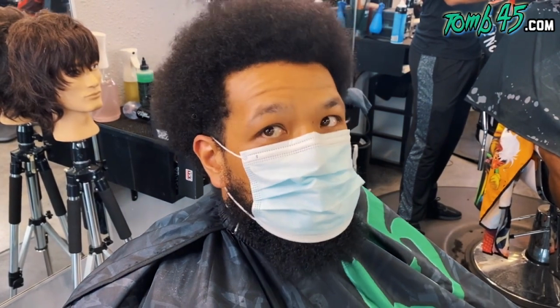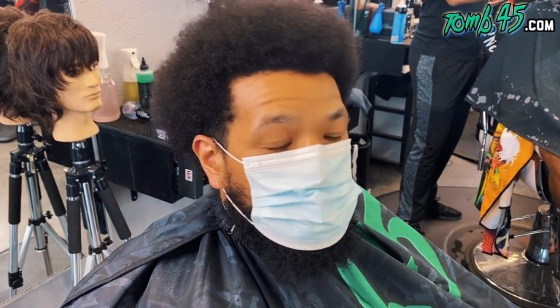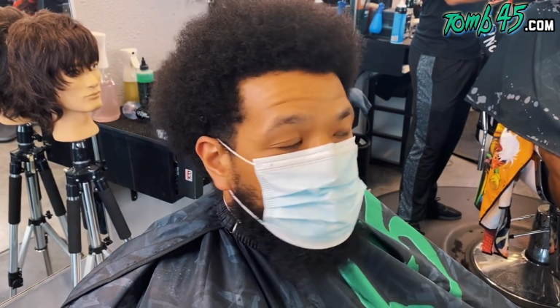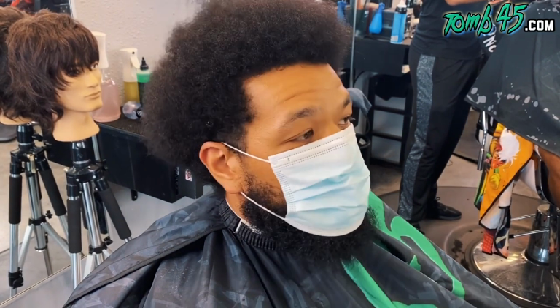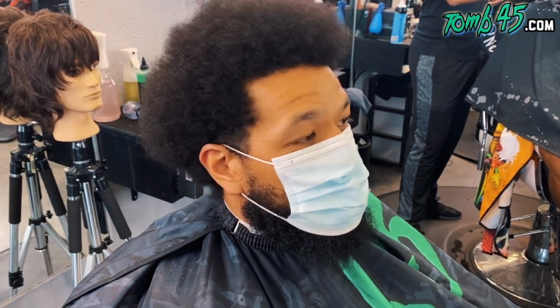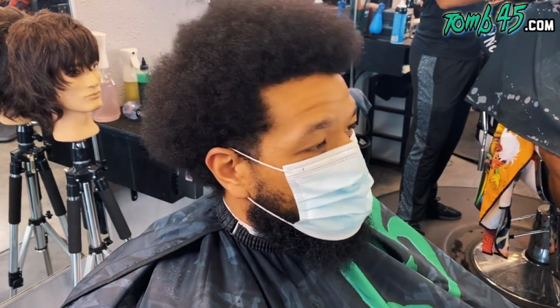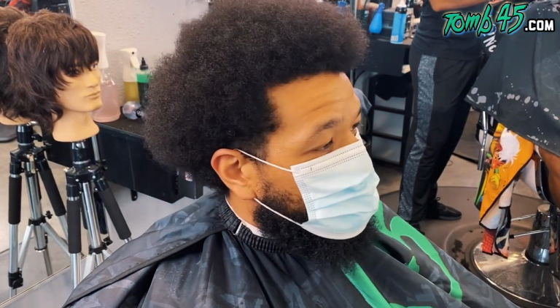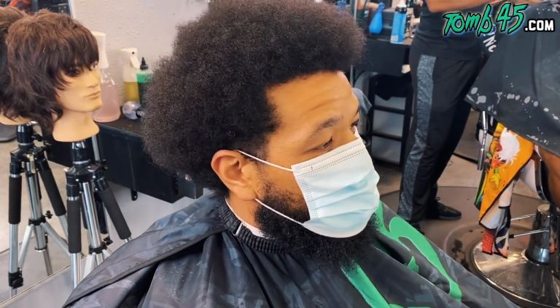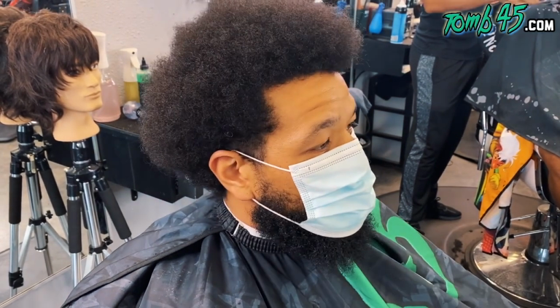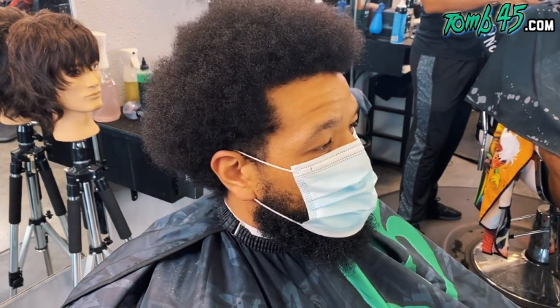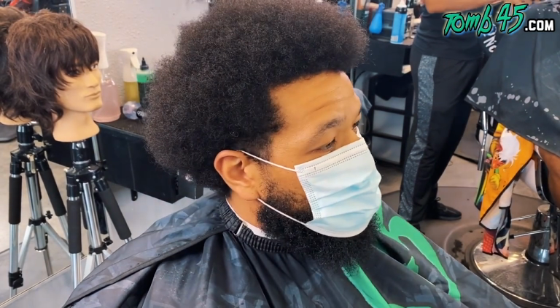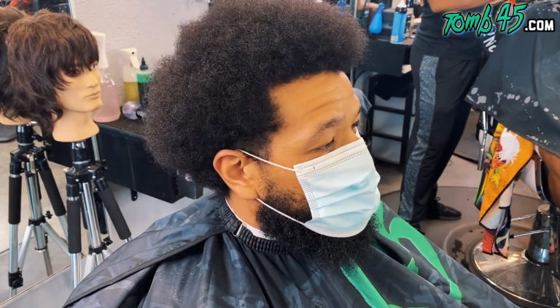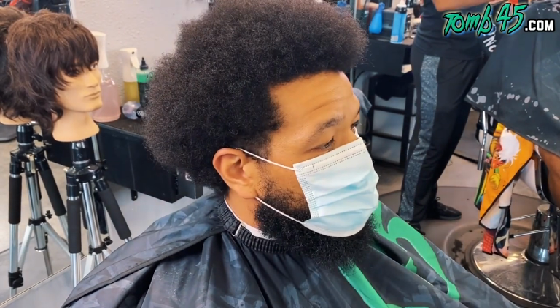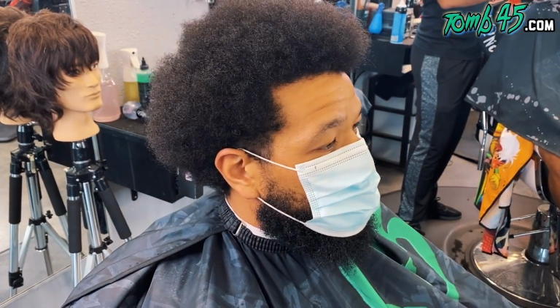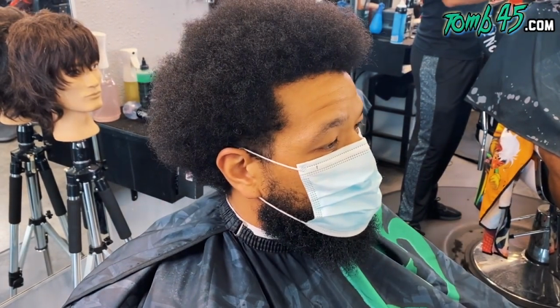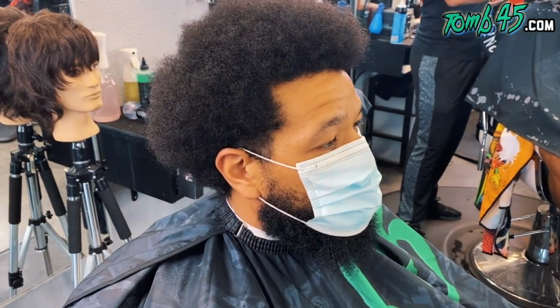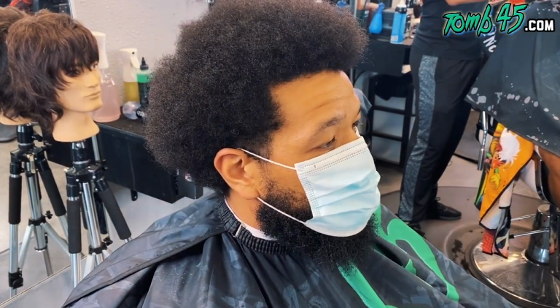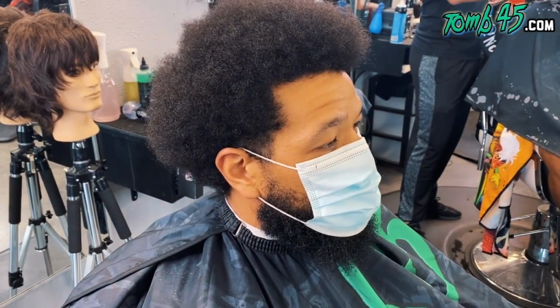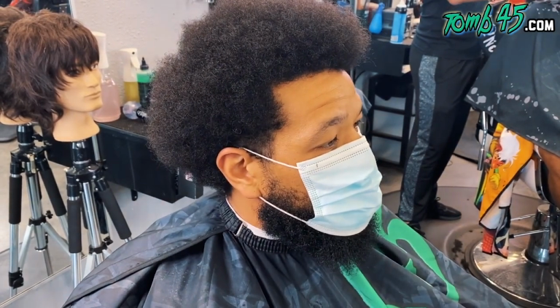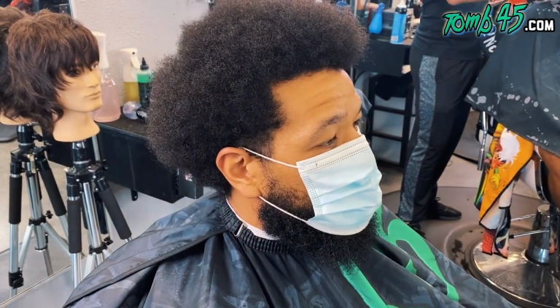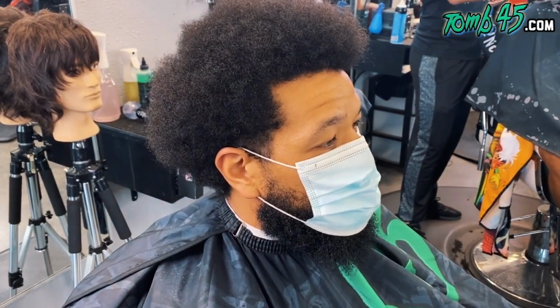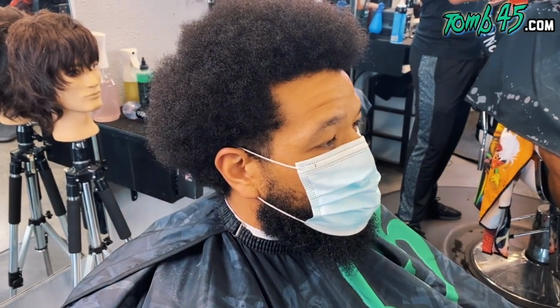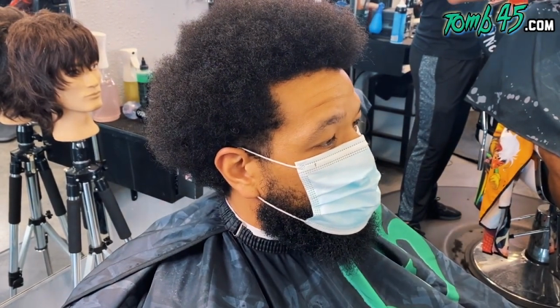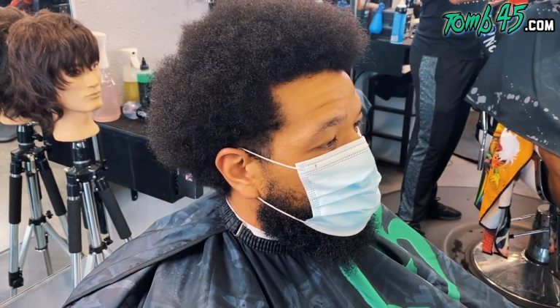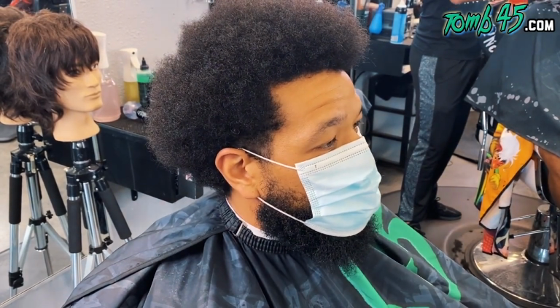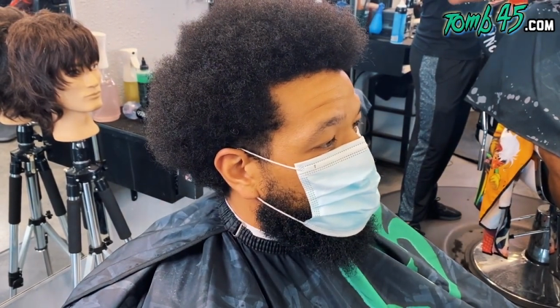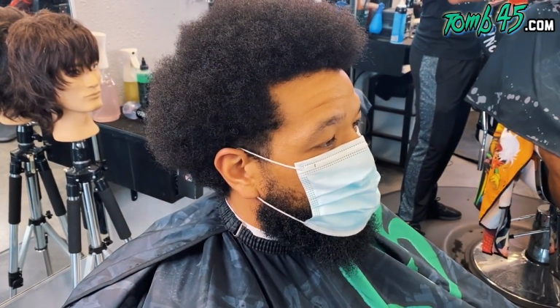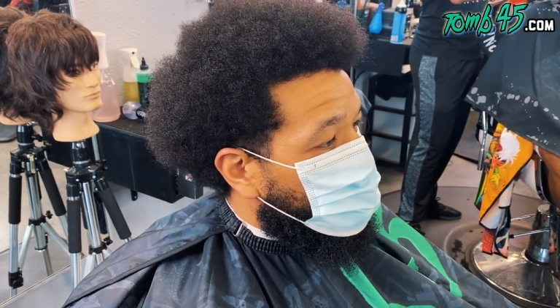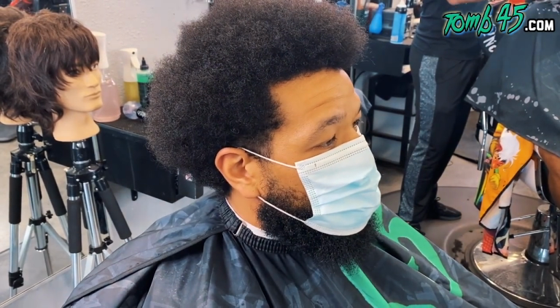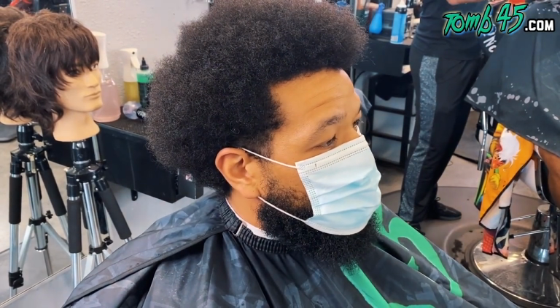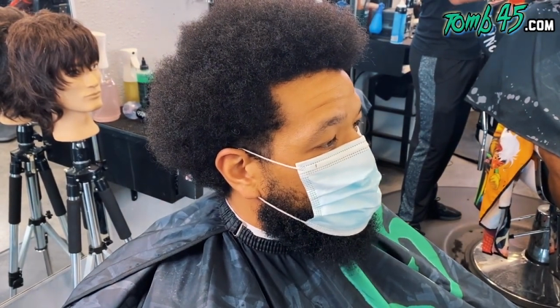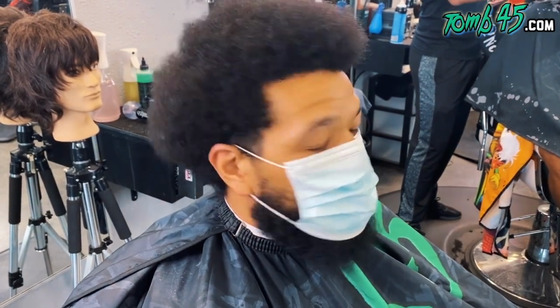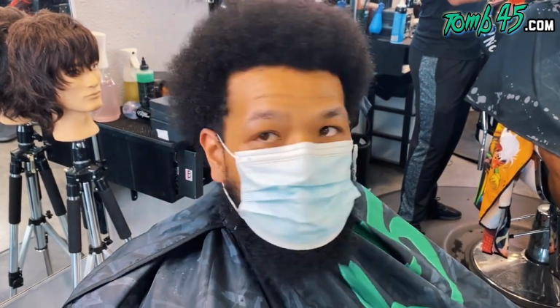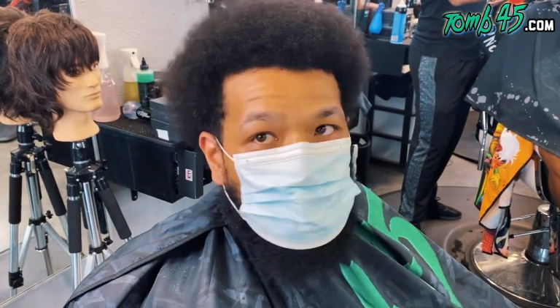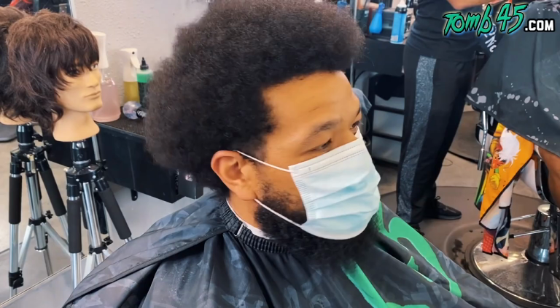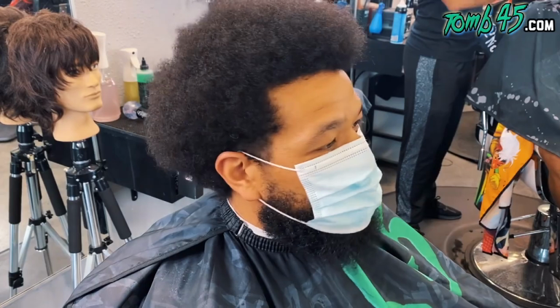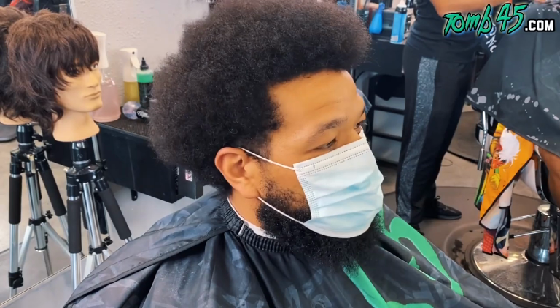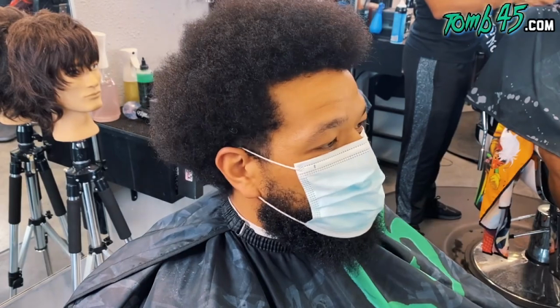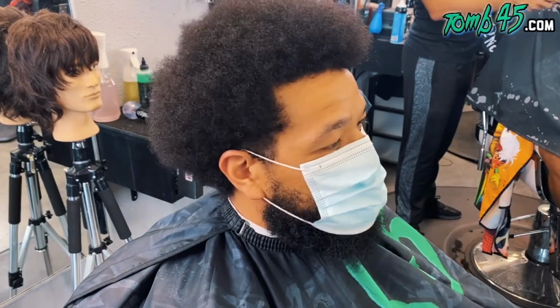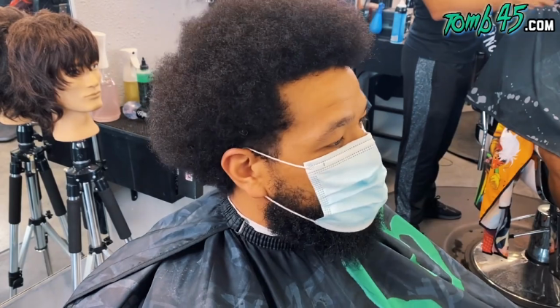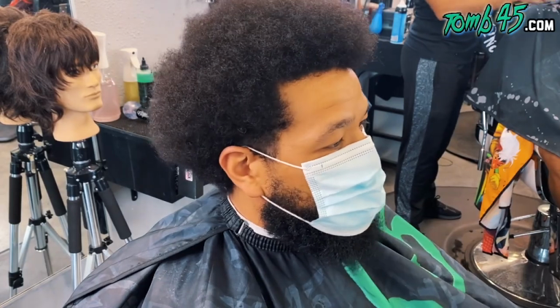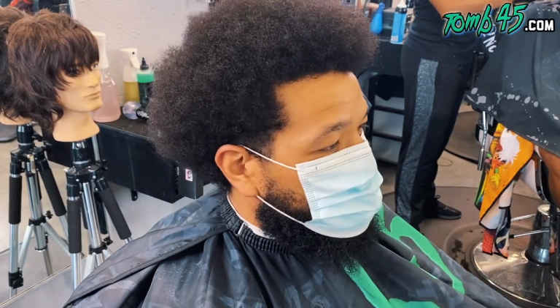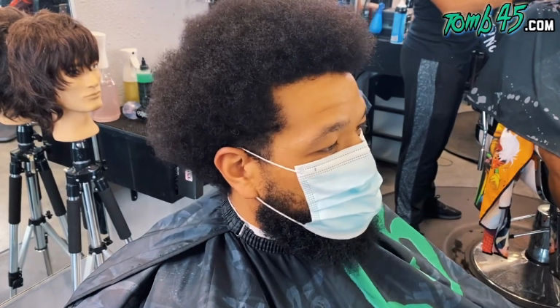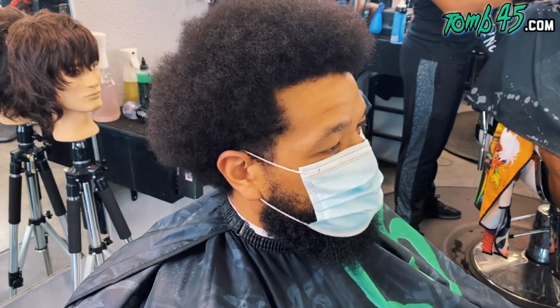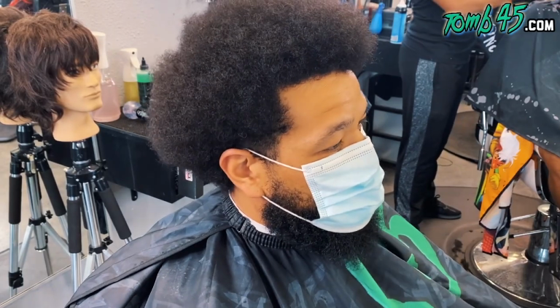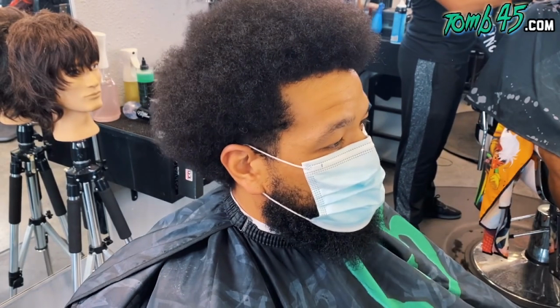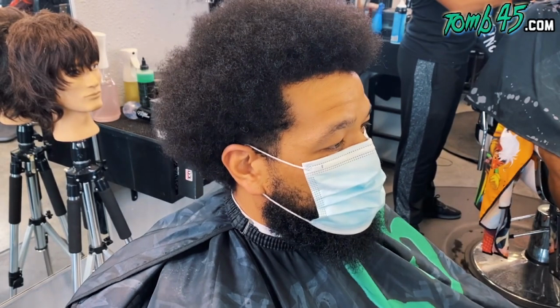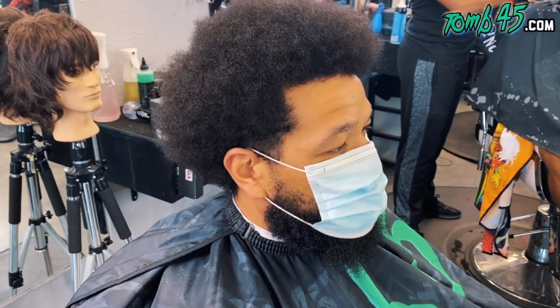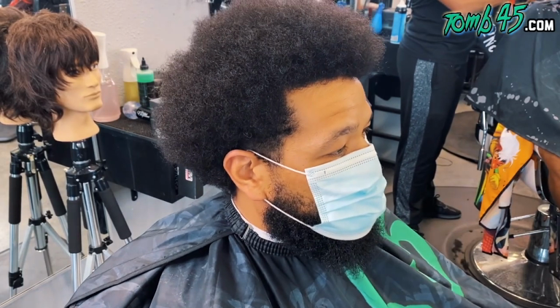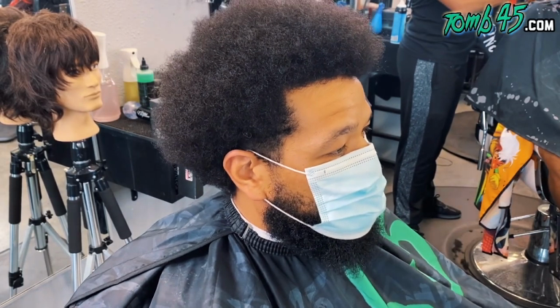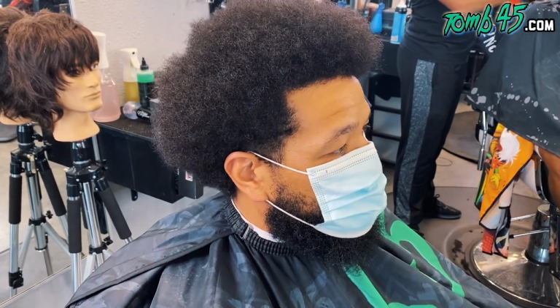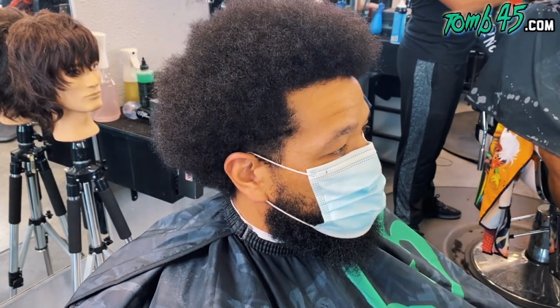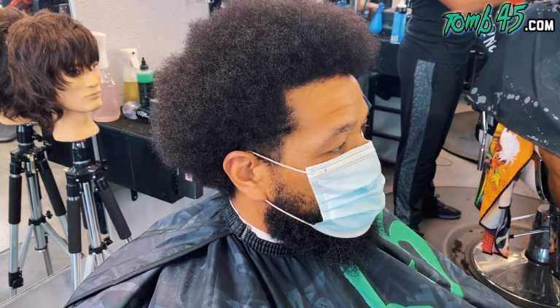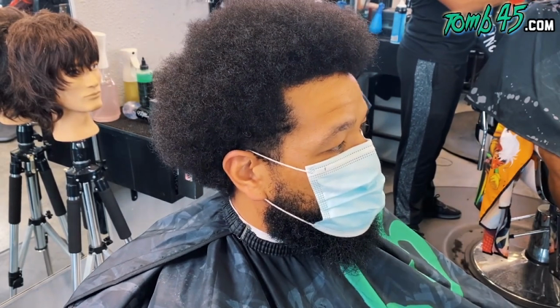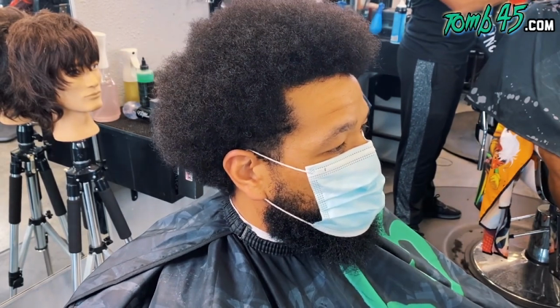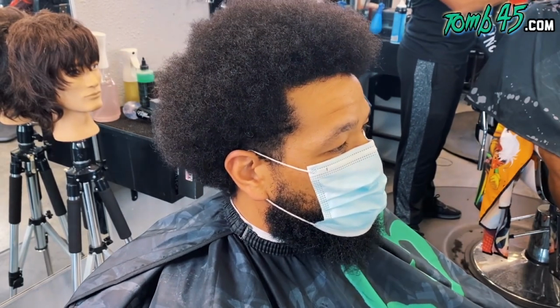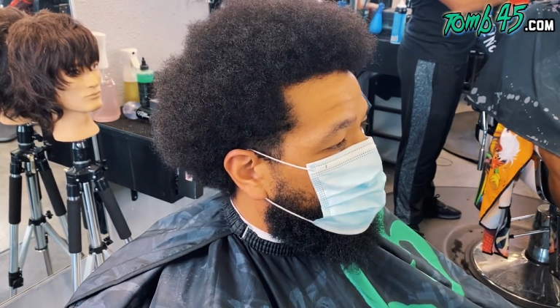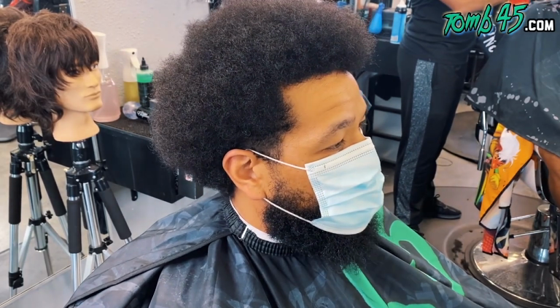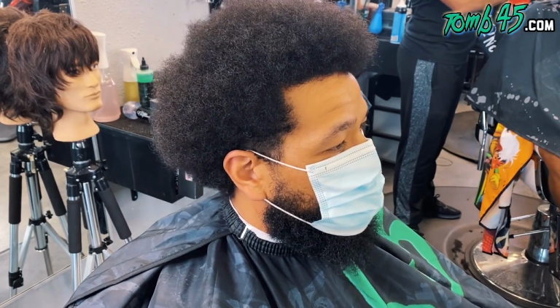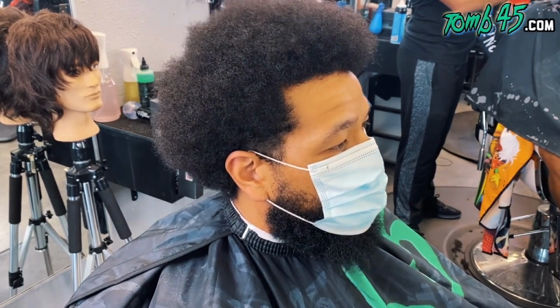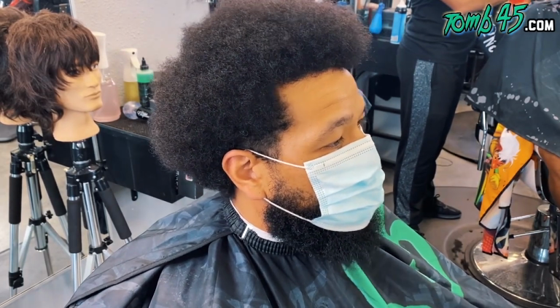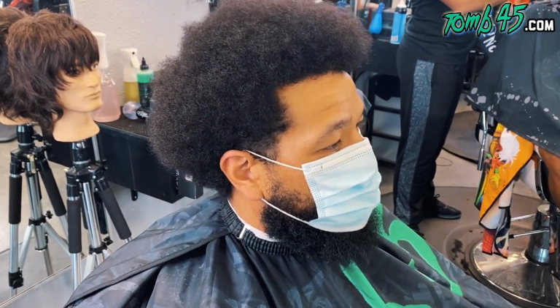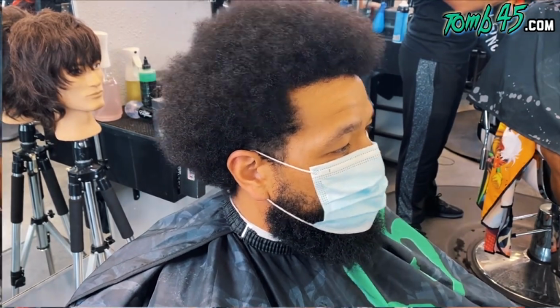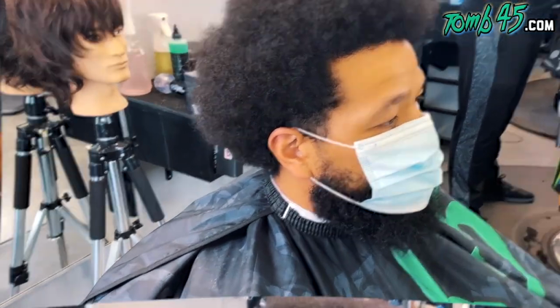And then the taper — do you like a mid taper, a low taper? Whatever looks good, man. All right, man, let's do it.